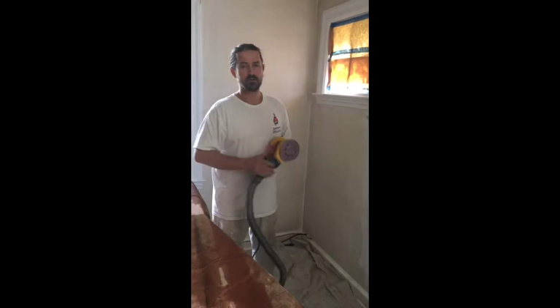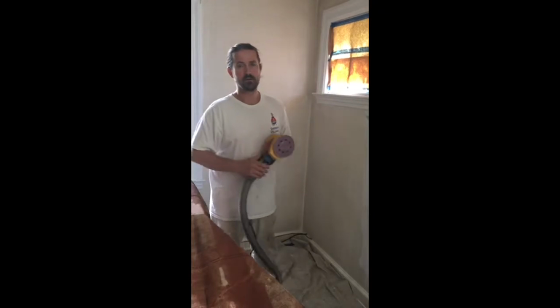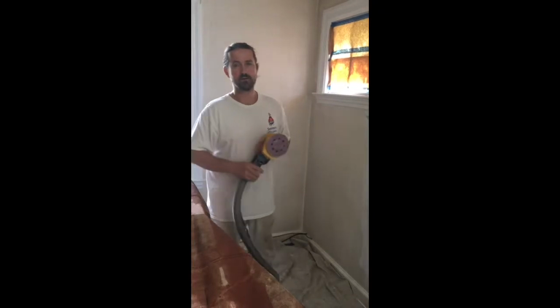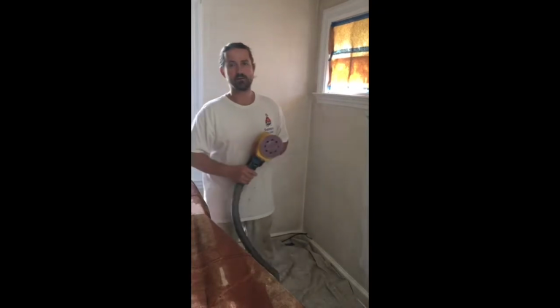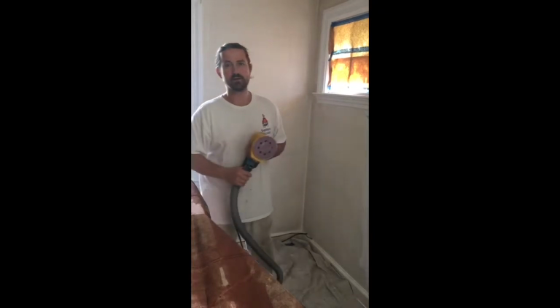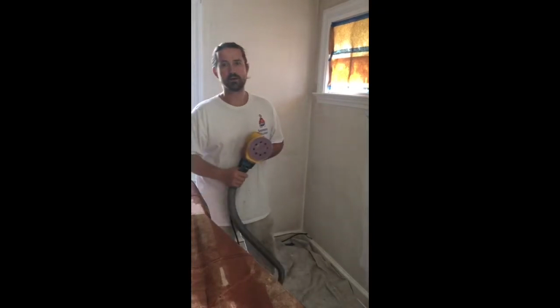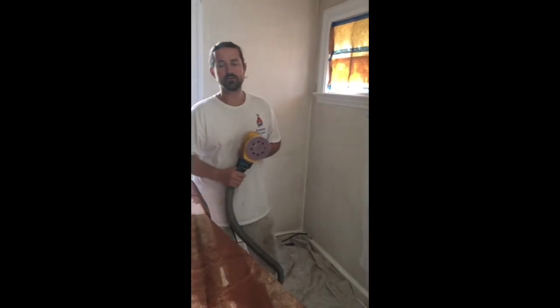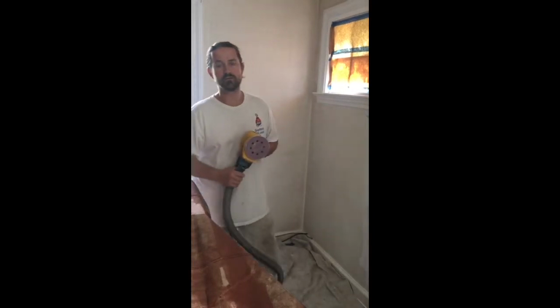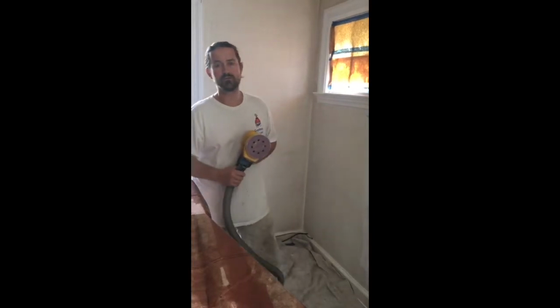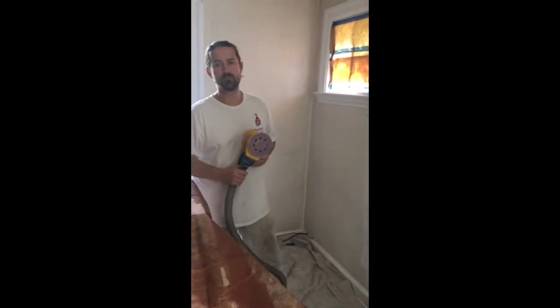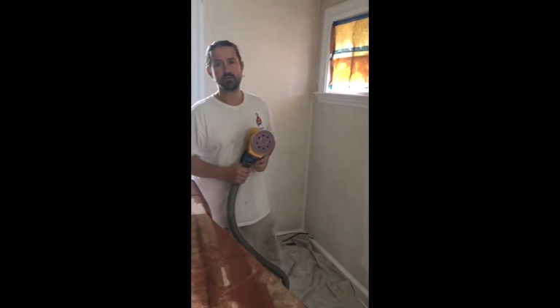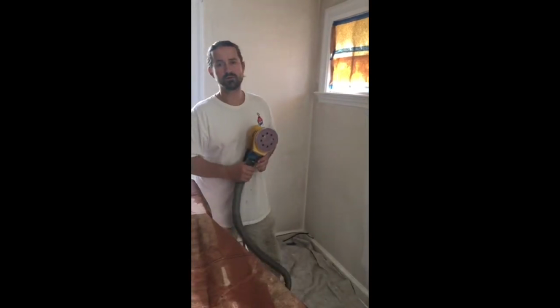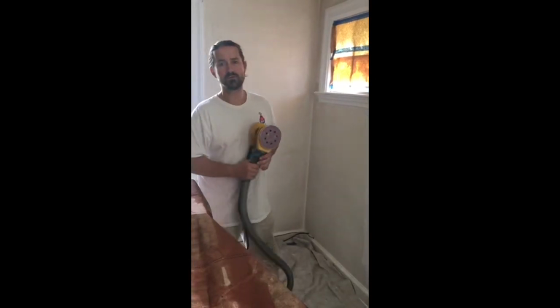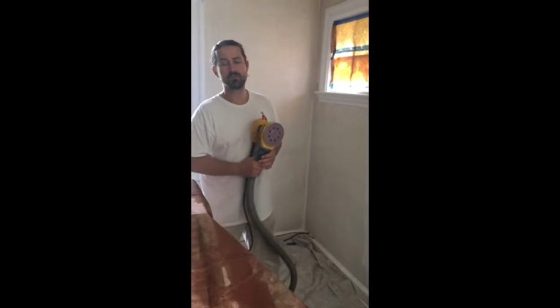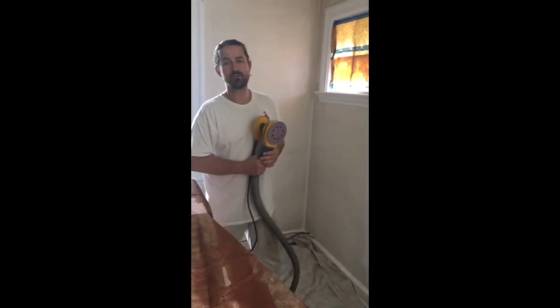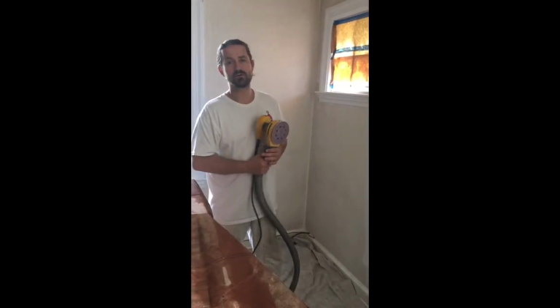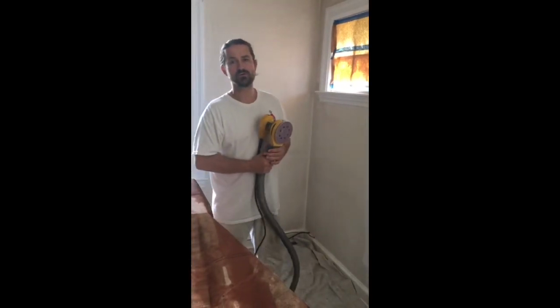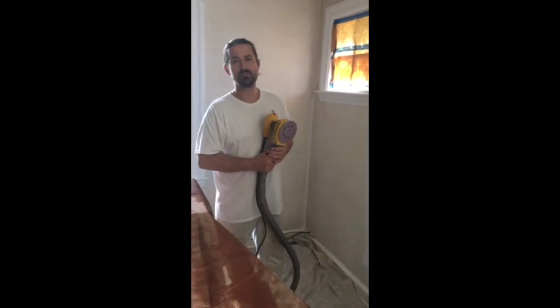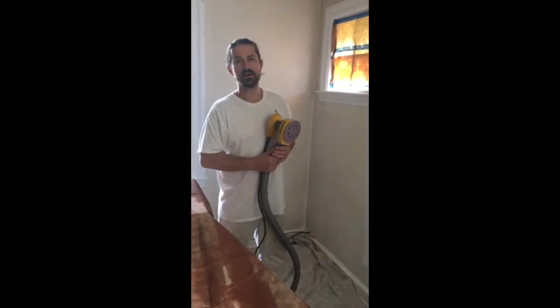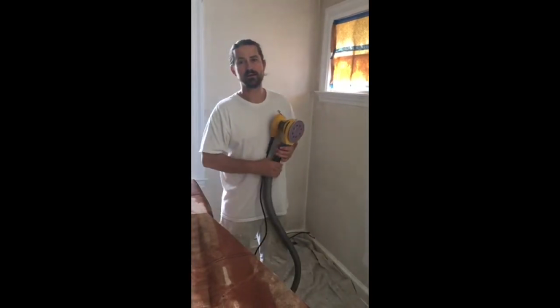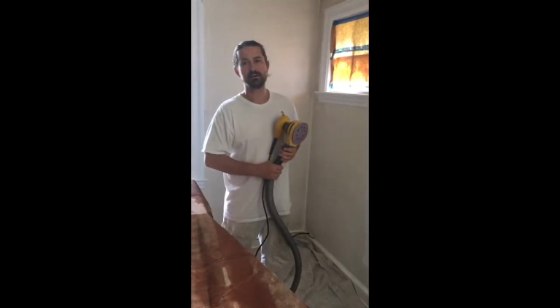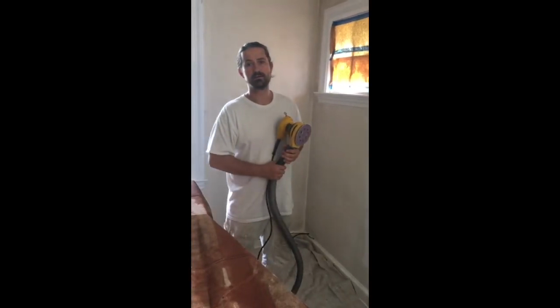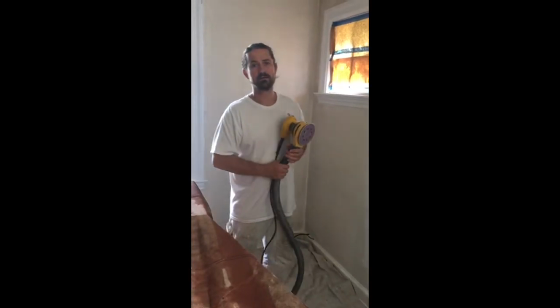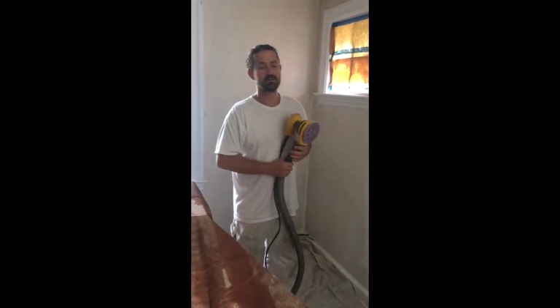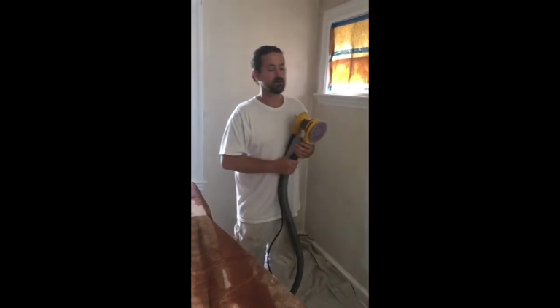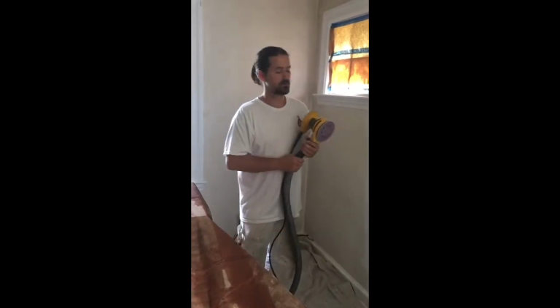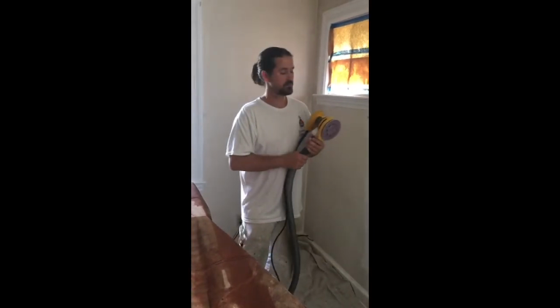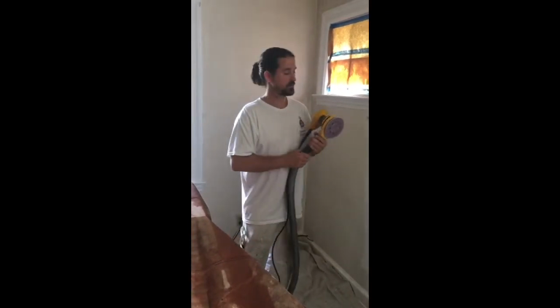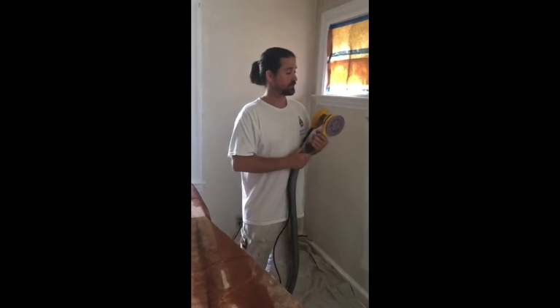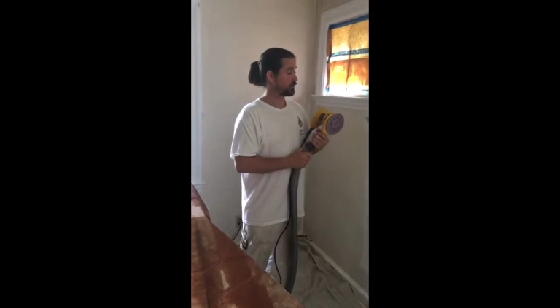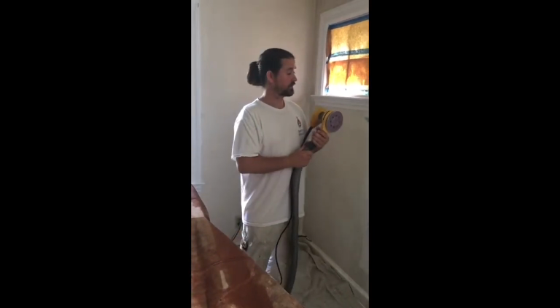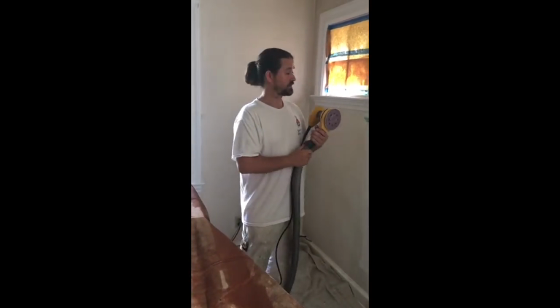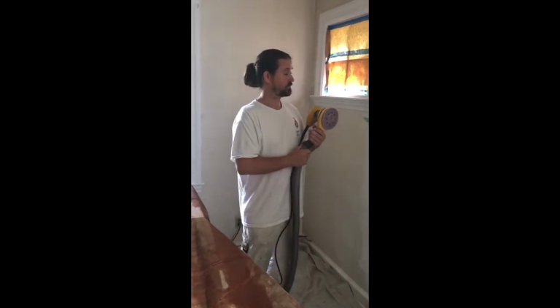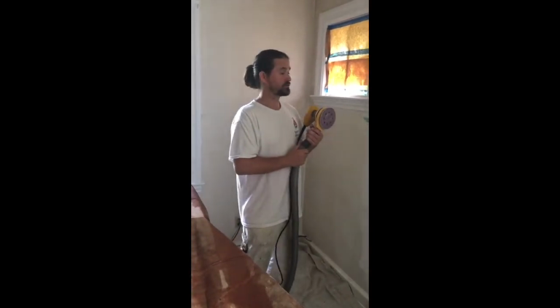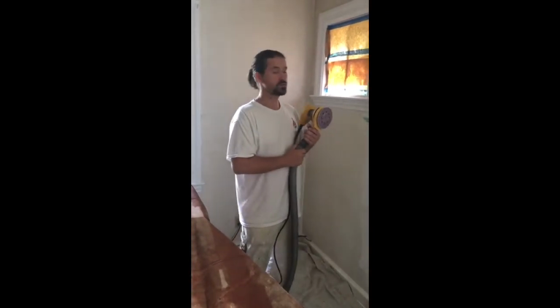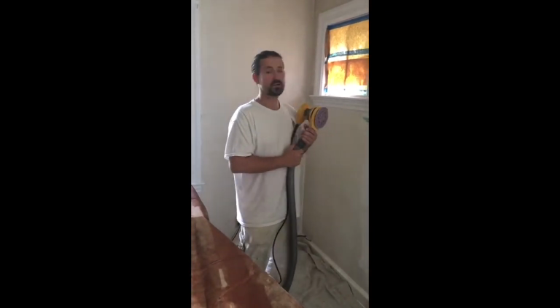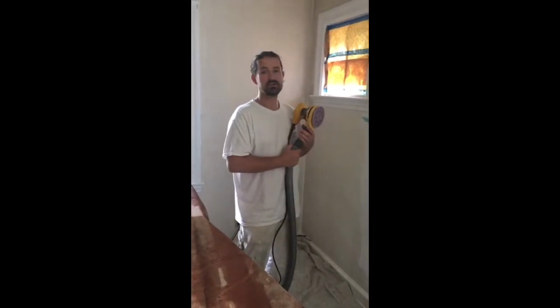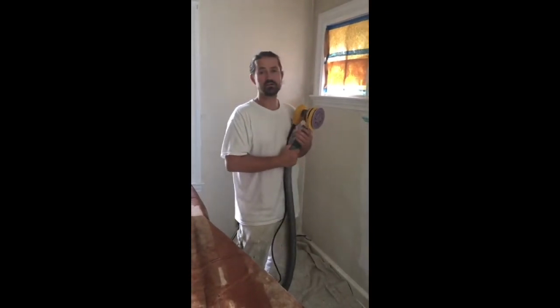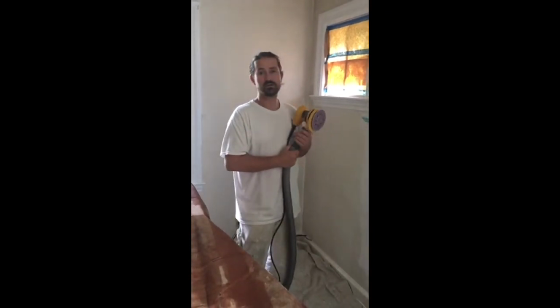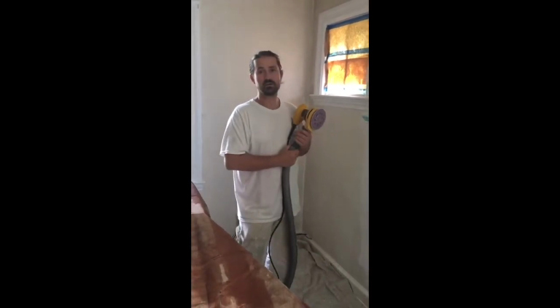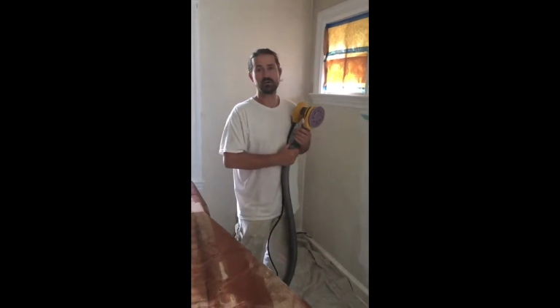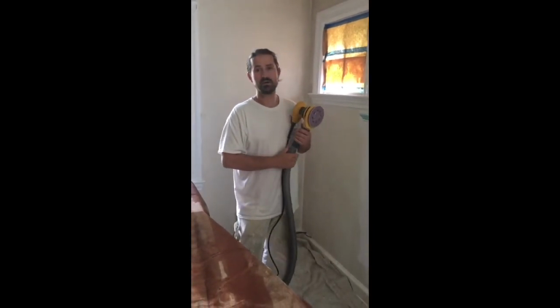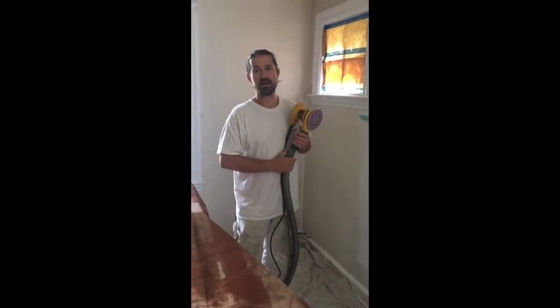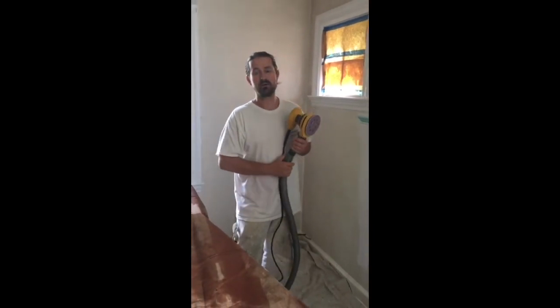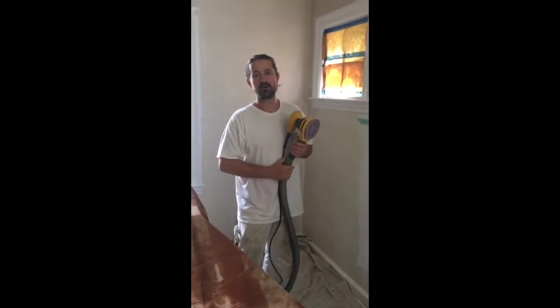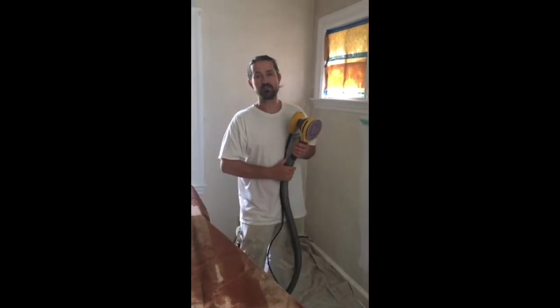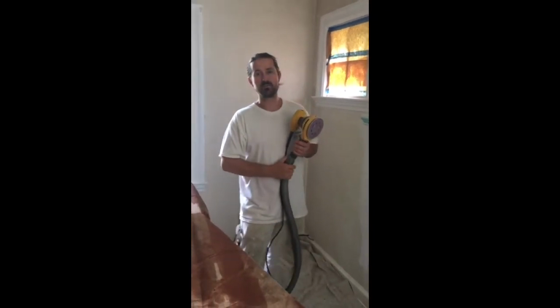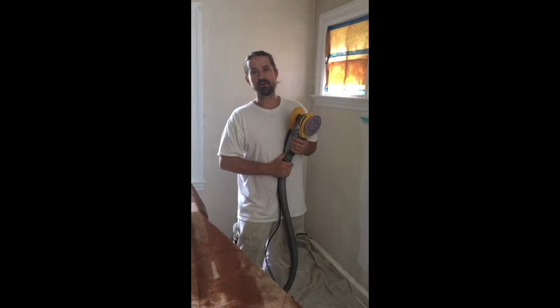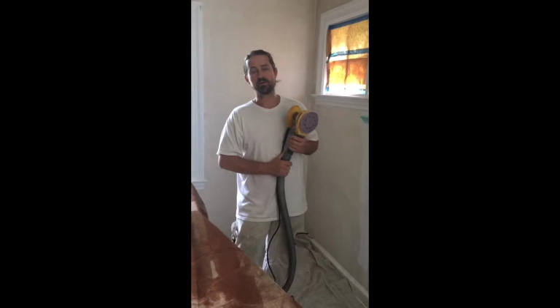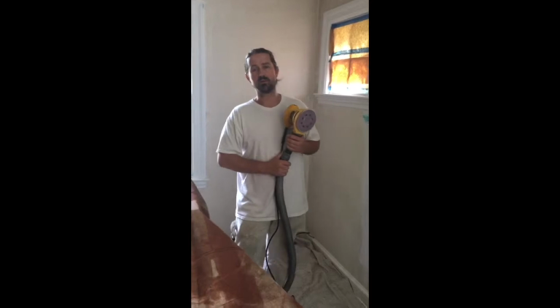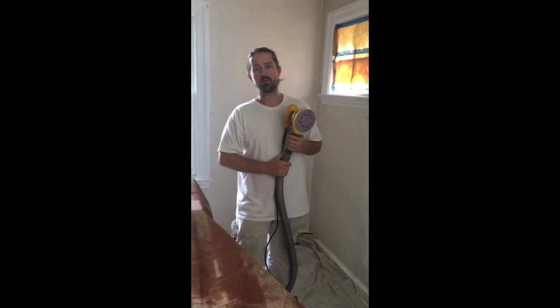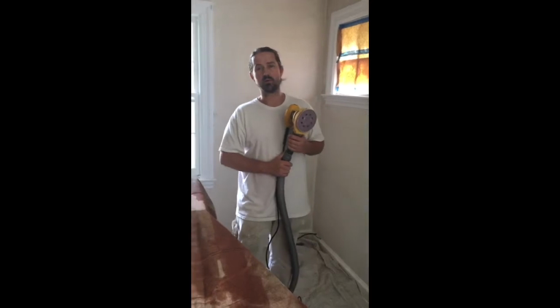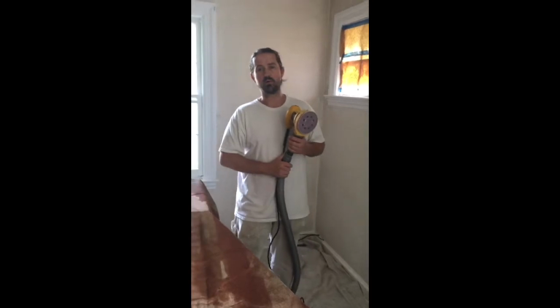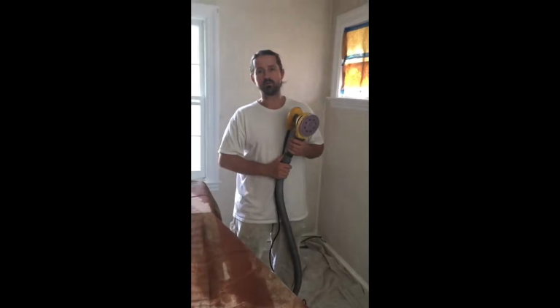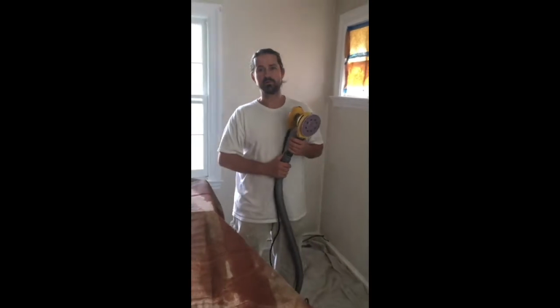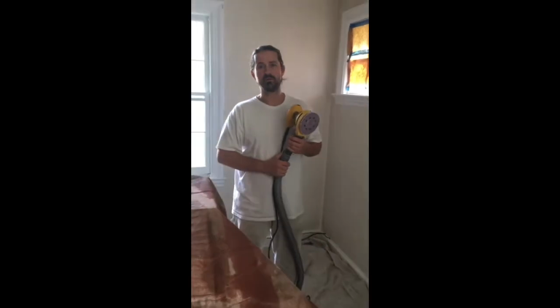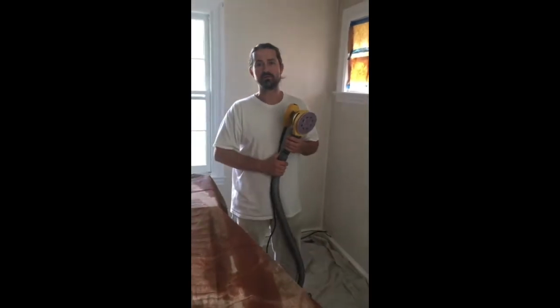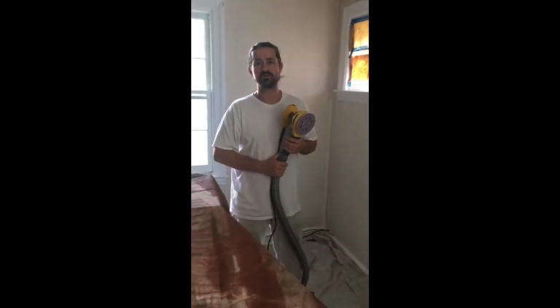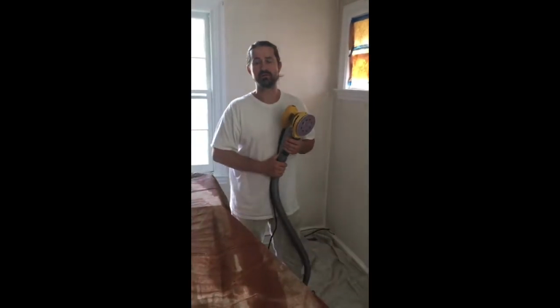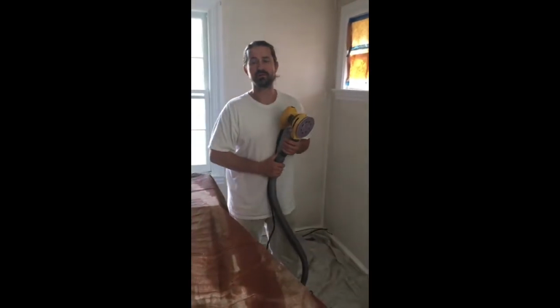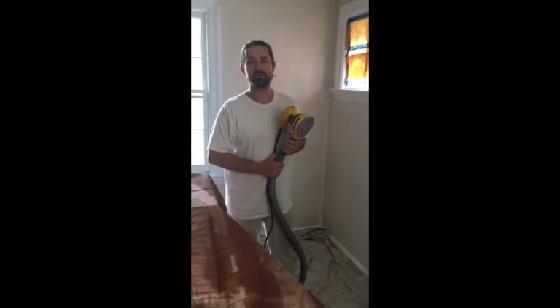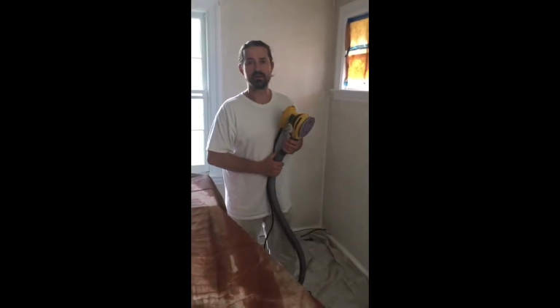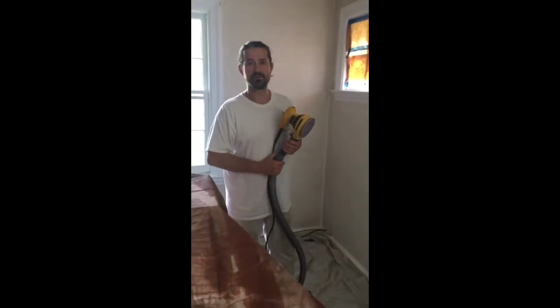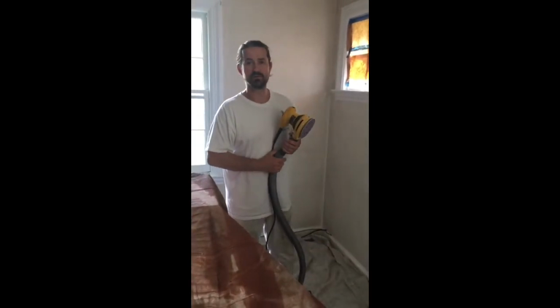Hello again. This is Marshall from Marshall Painting. This is a quick demonstration on how I prepare my walls for interior painting.